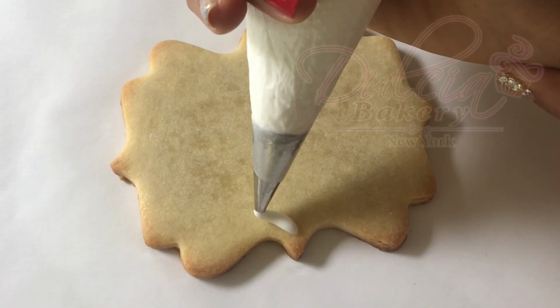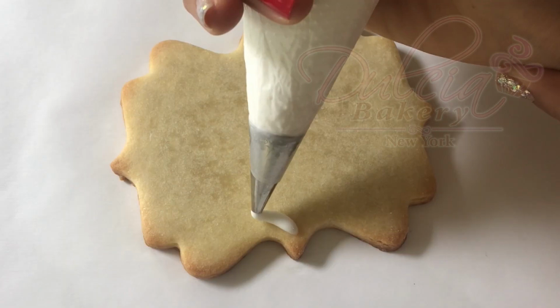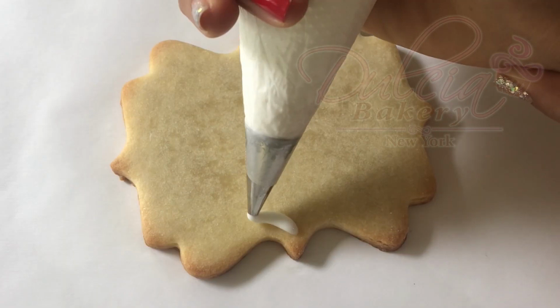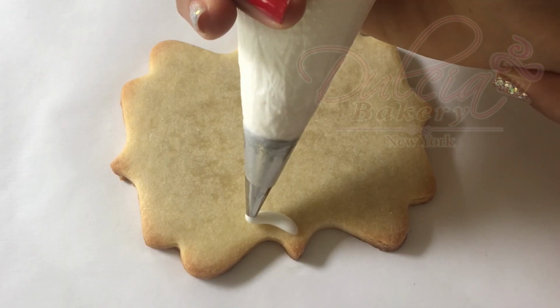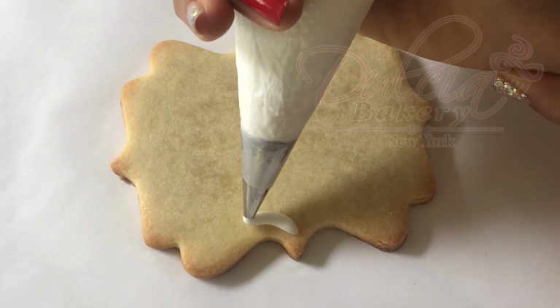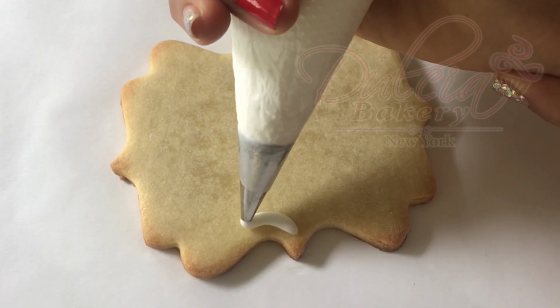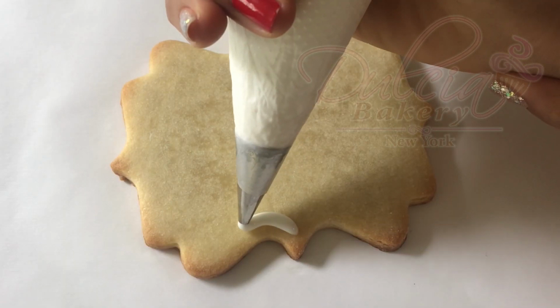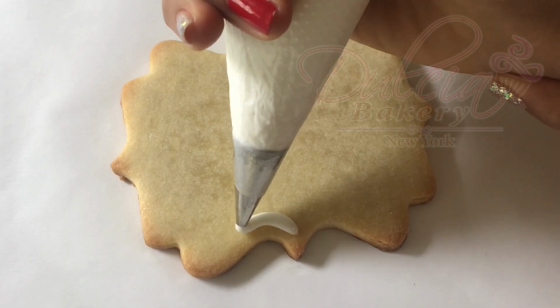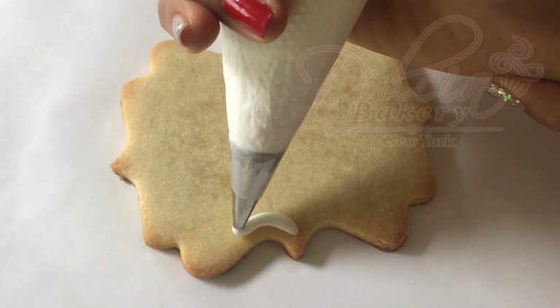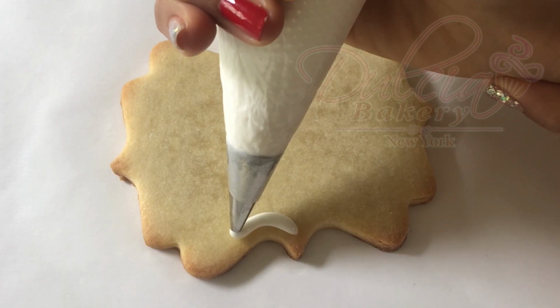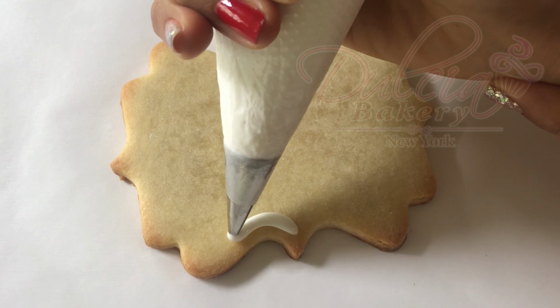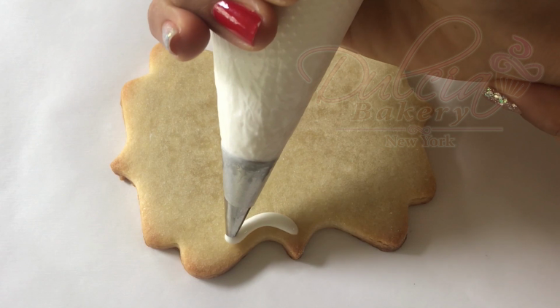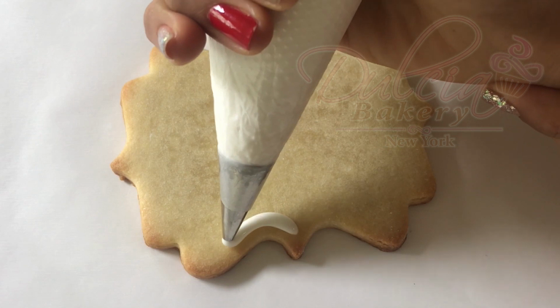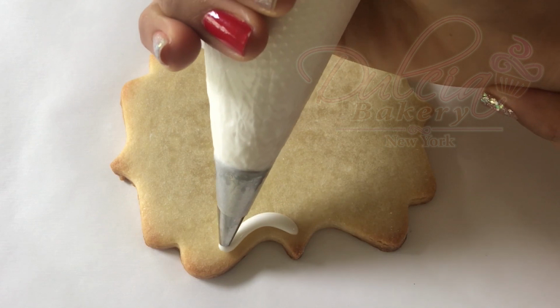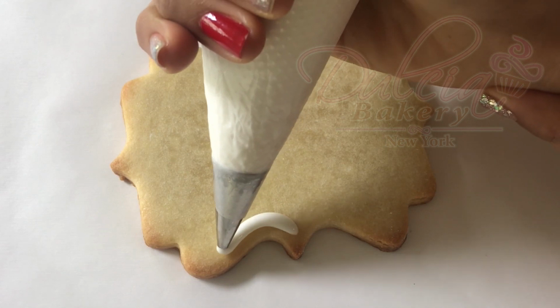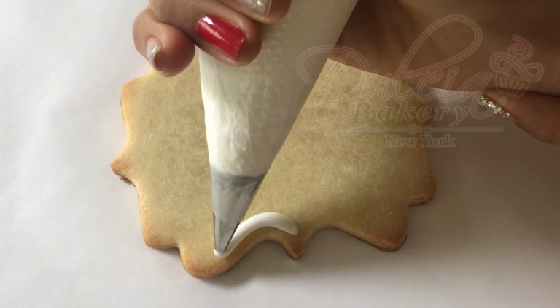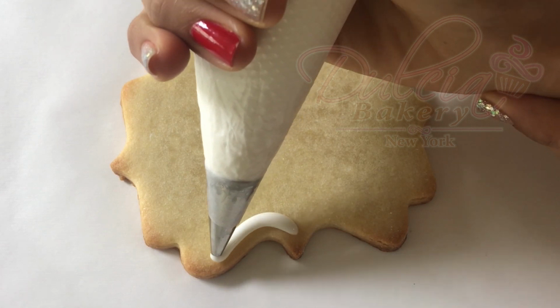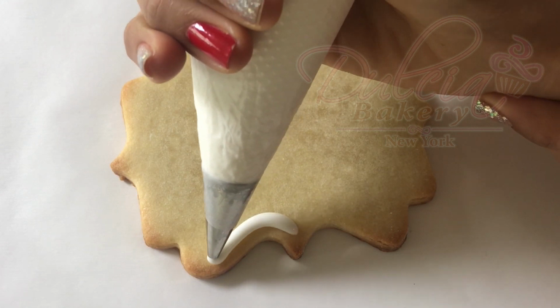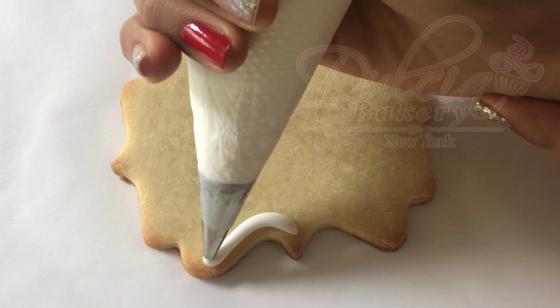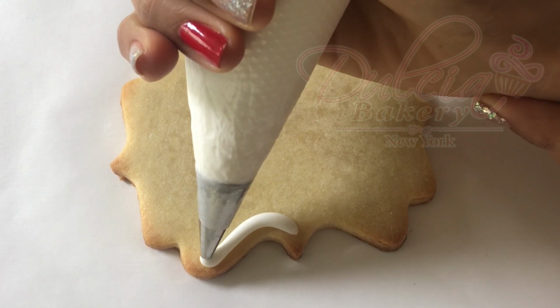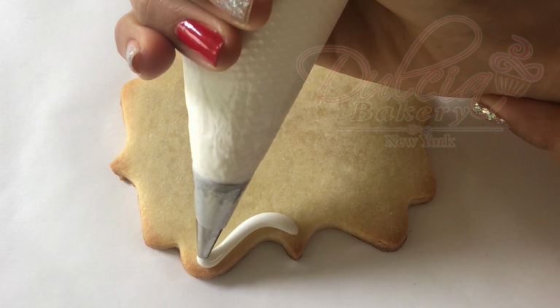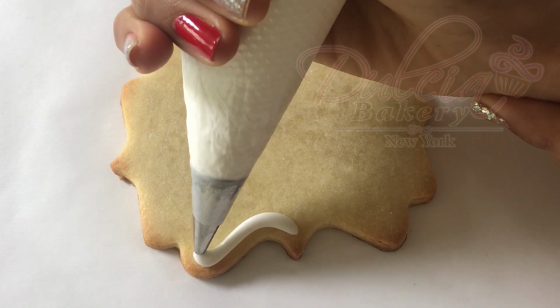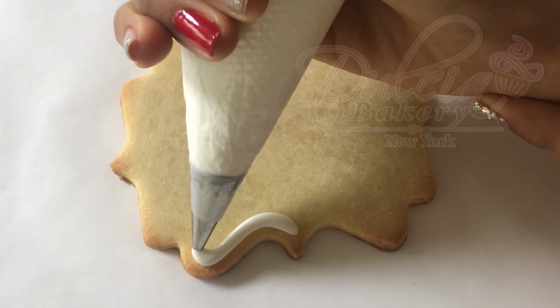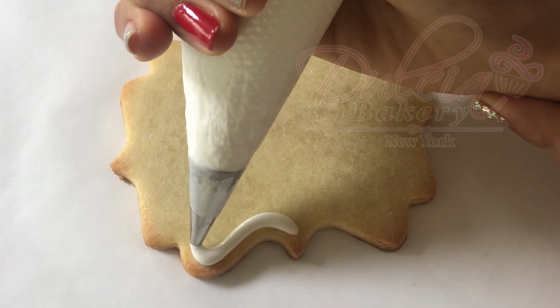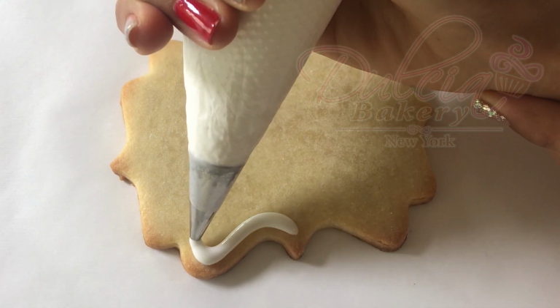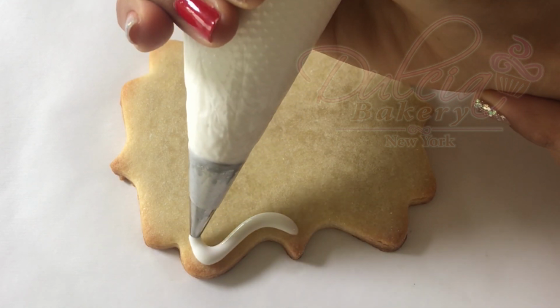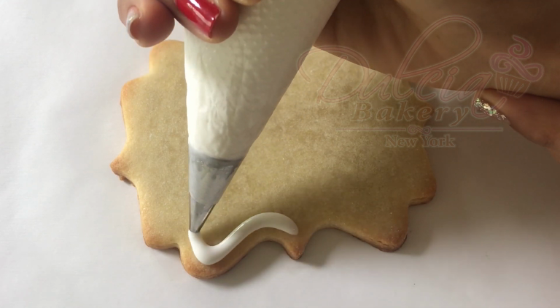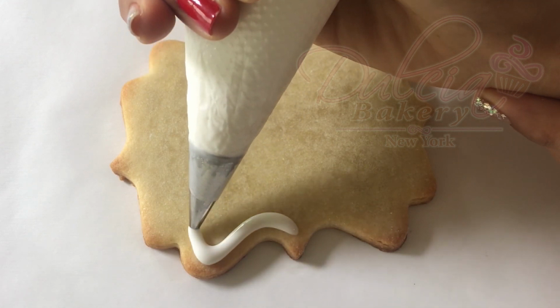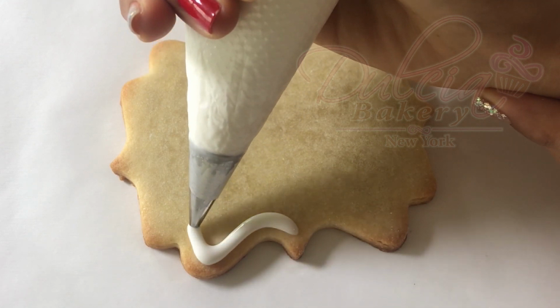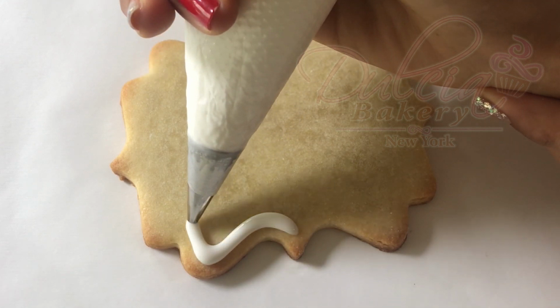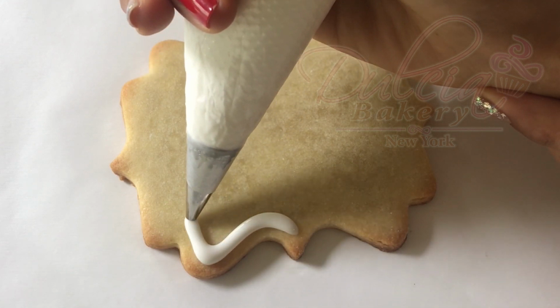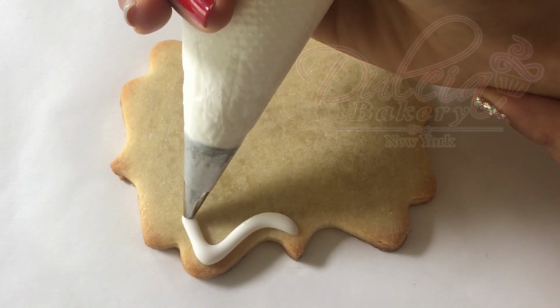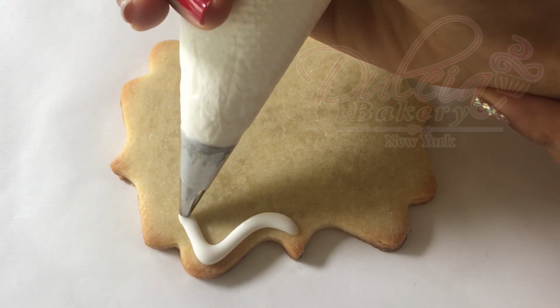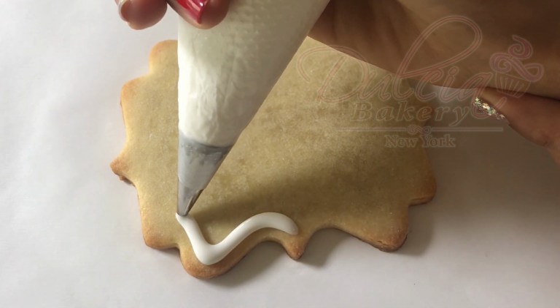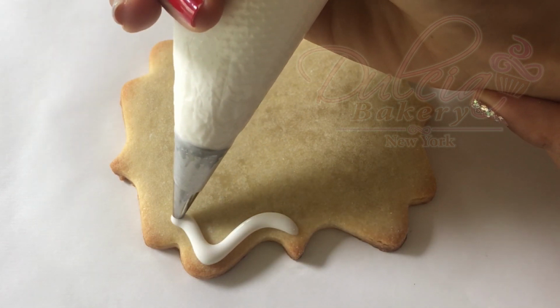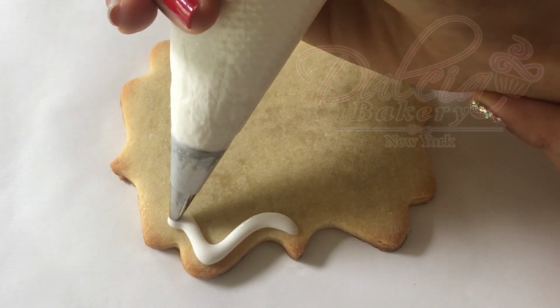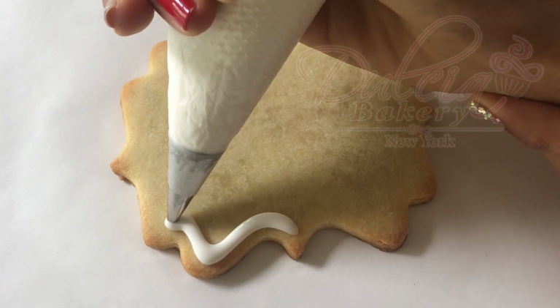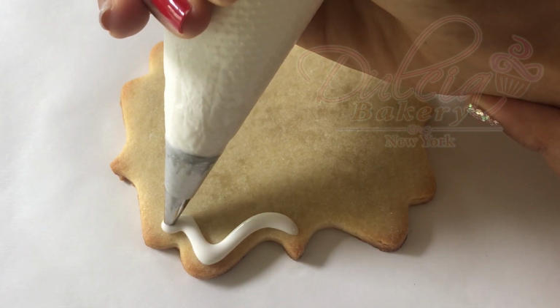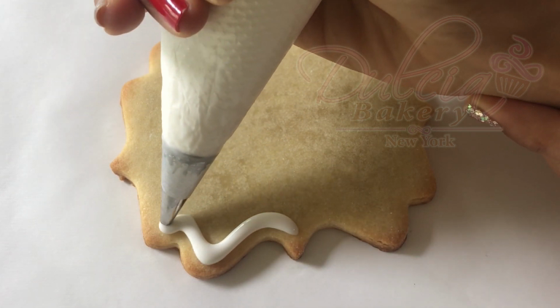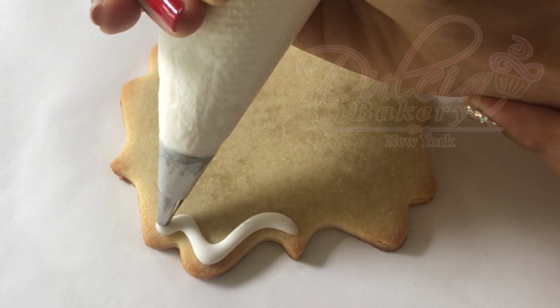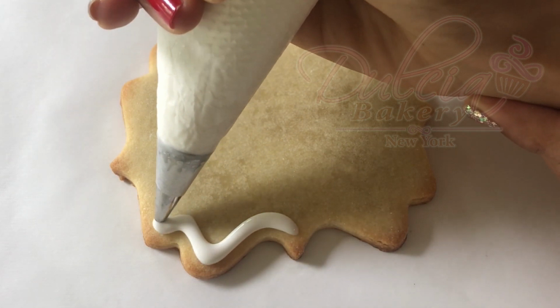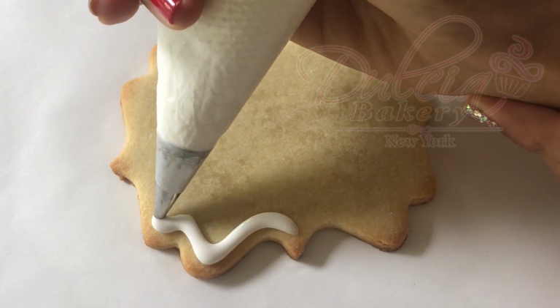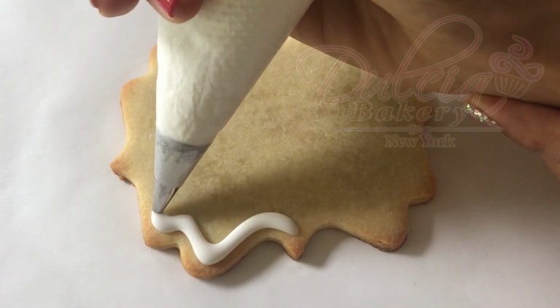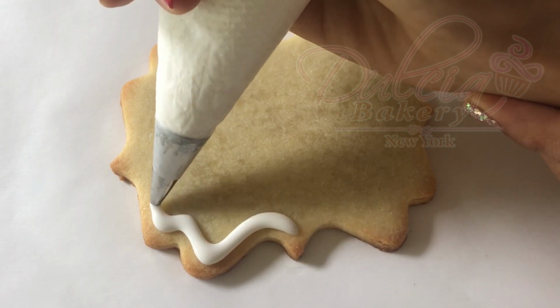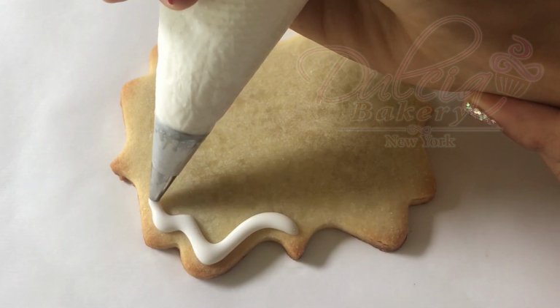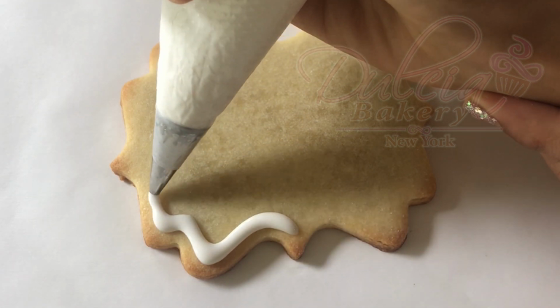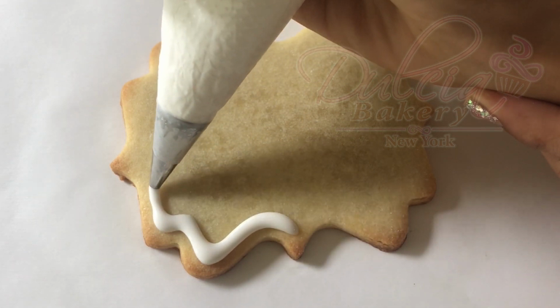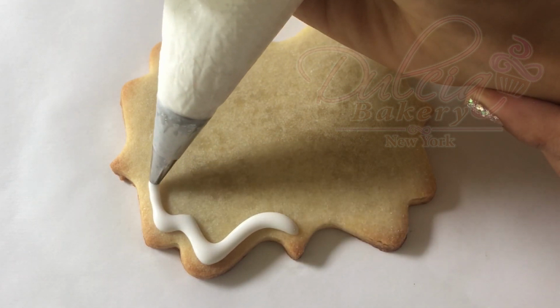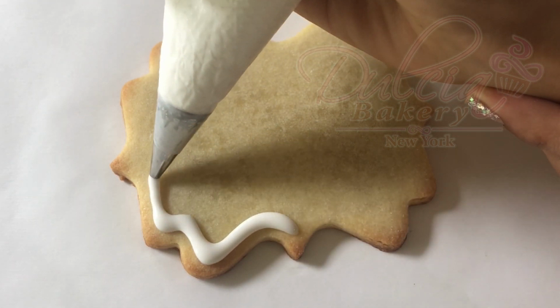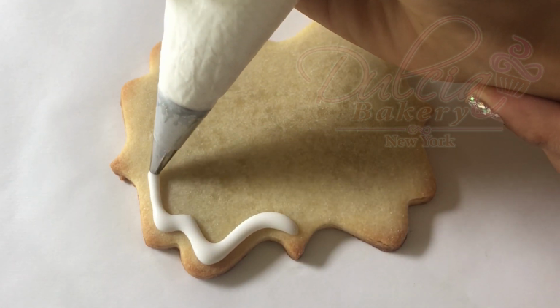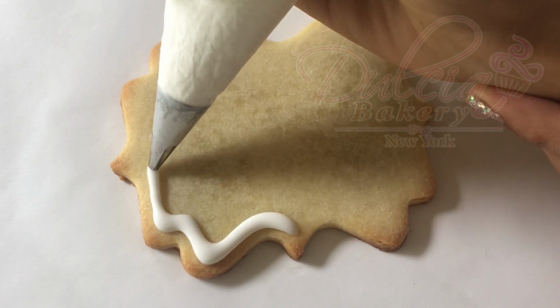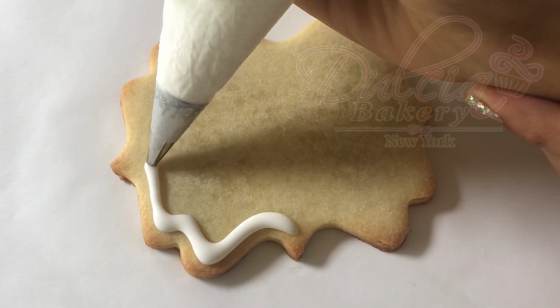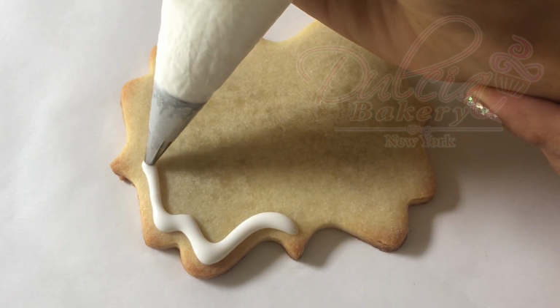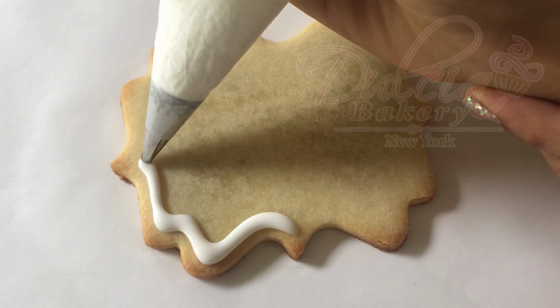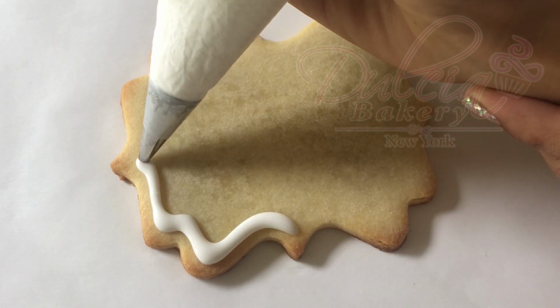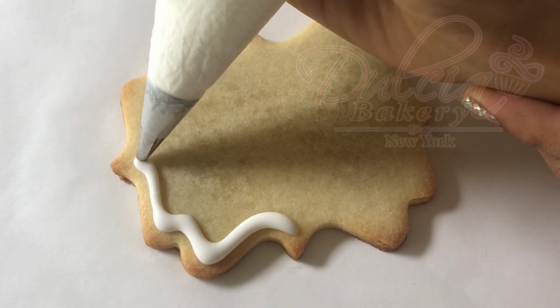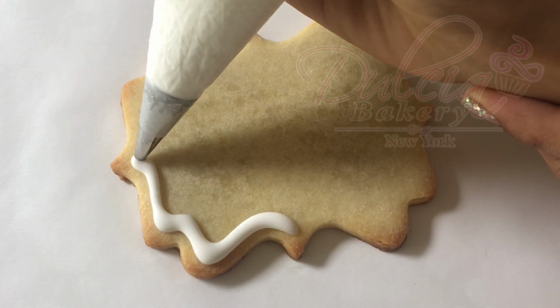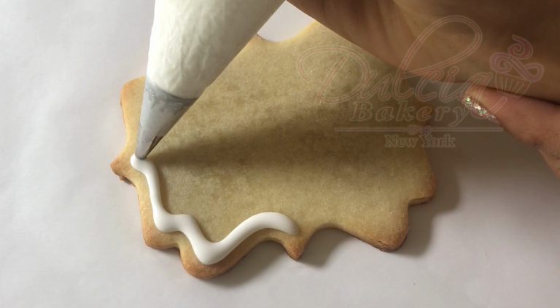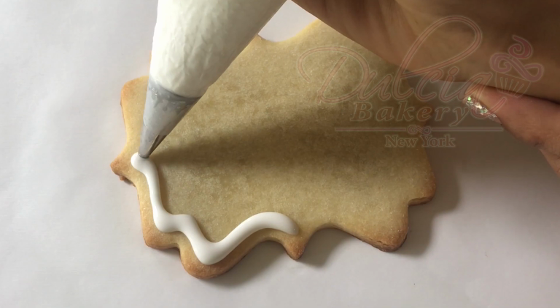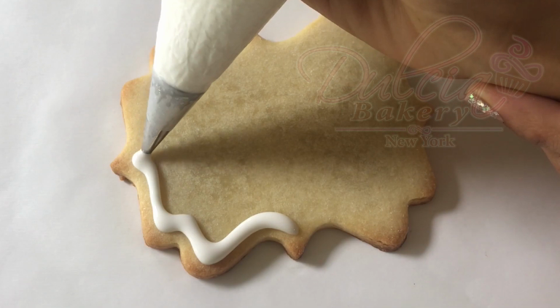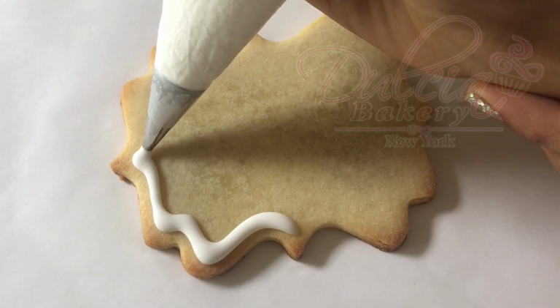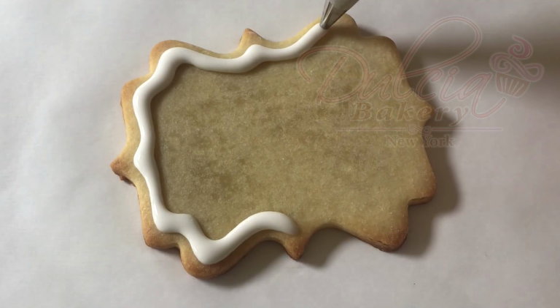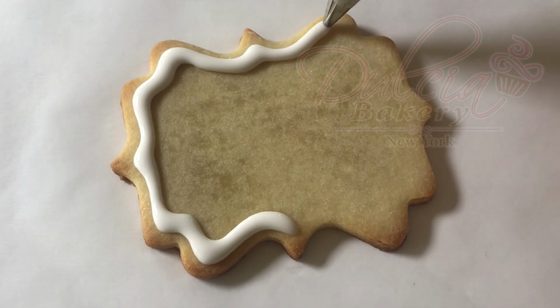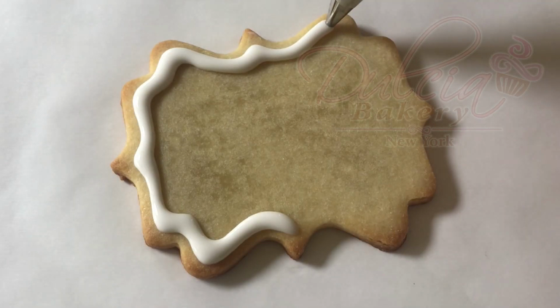Flood the plaqué cookie using either a number 3 or number 5 tip and allow it to dry overnight to continue.